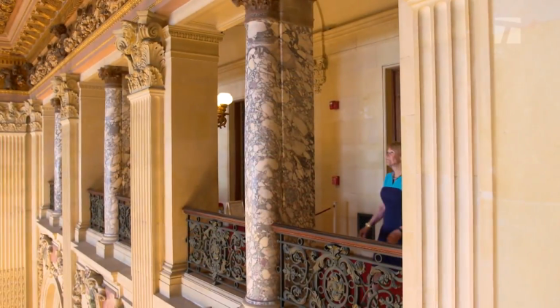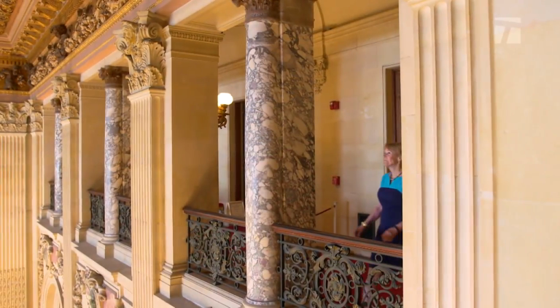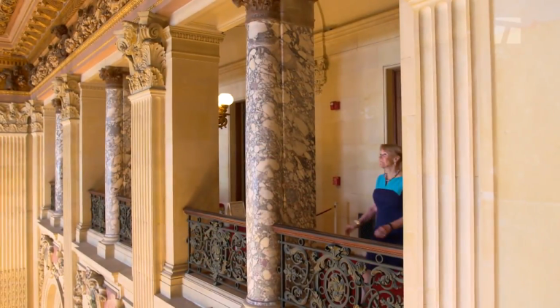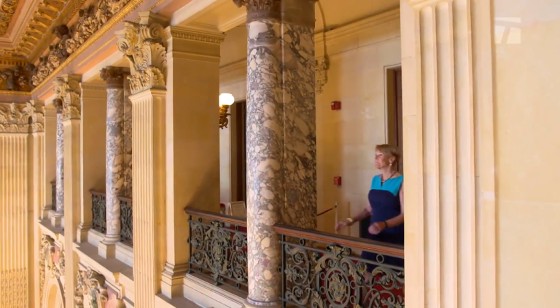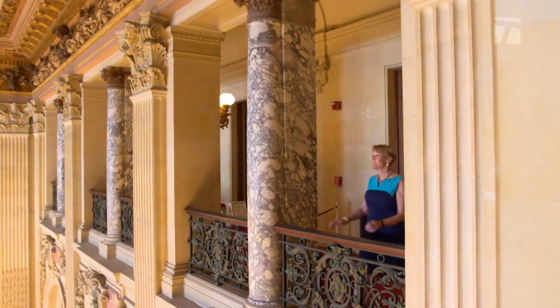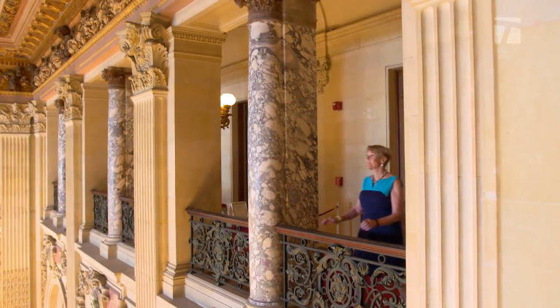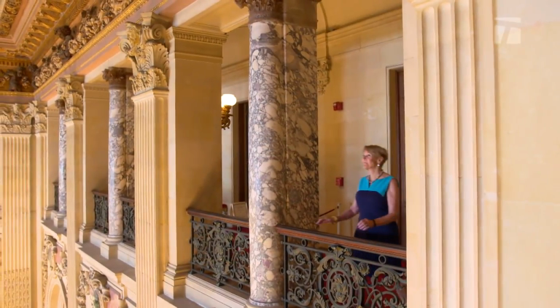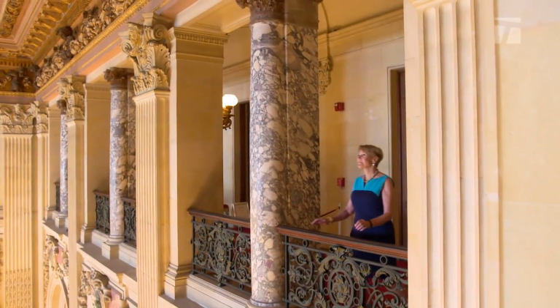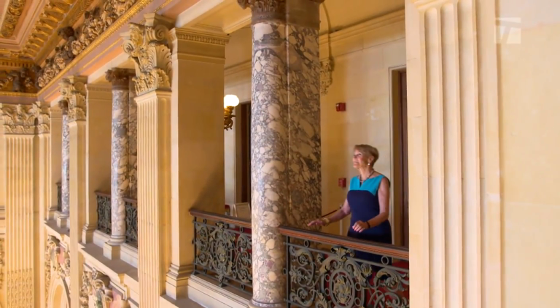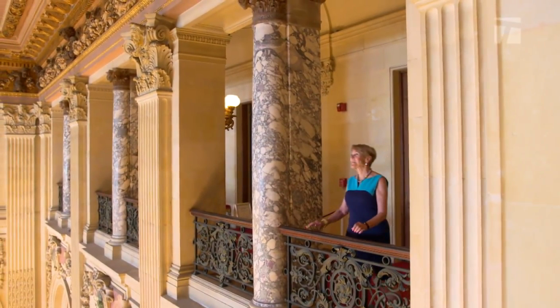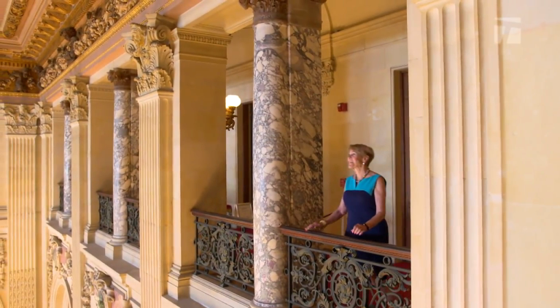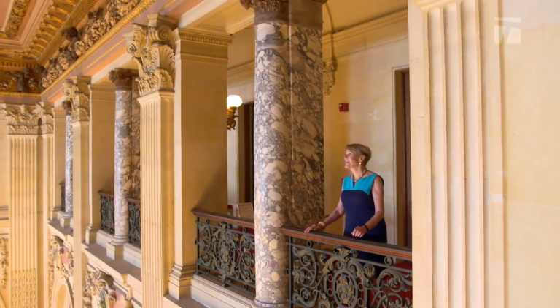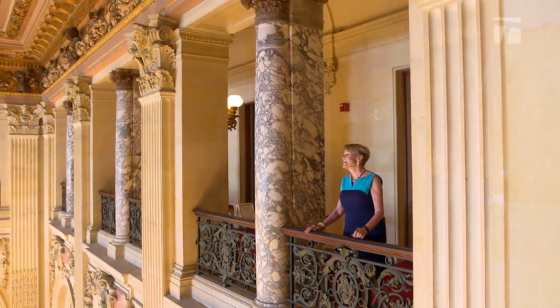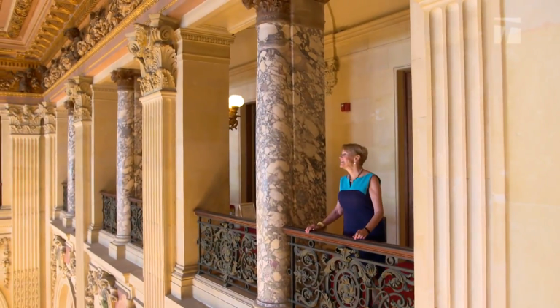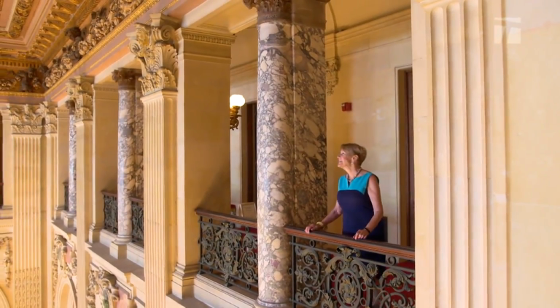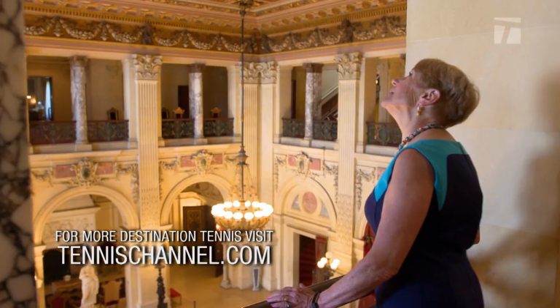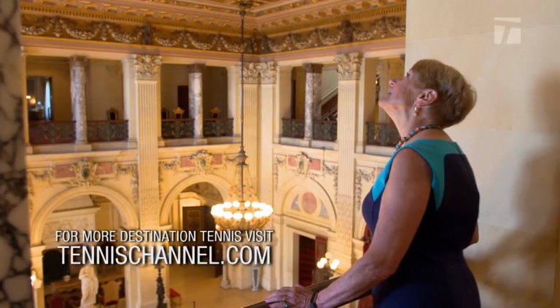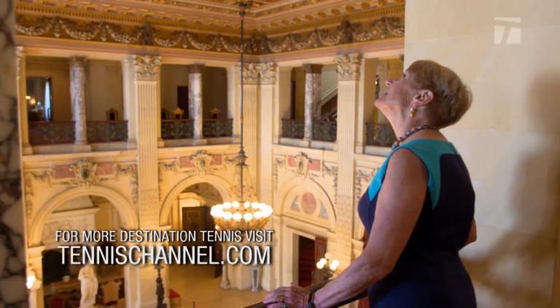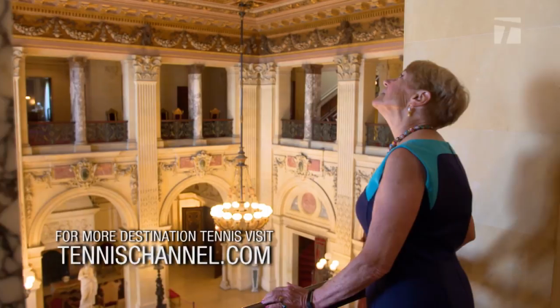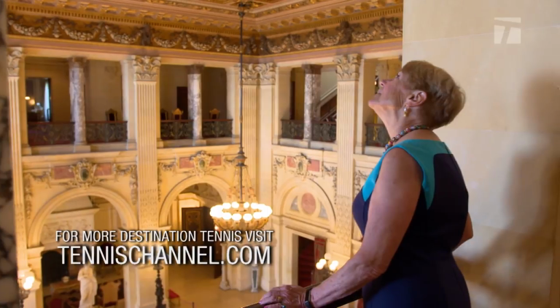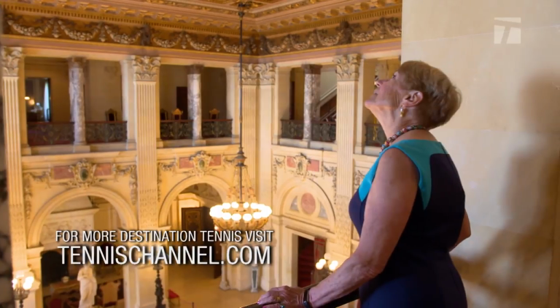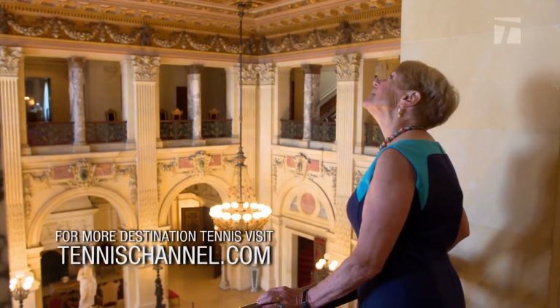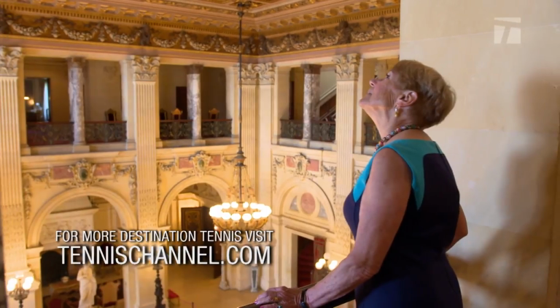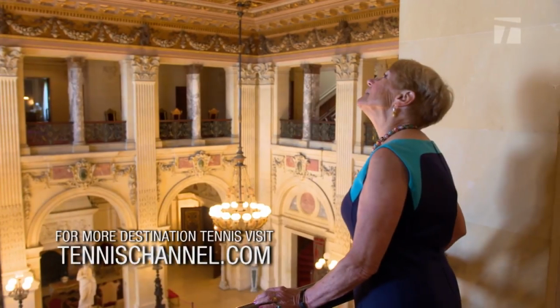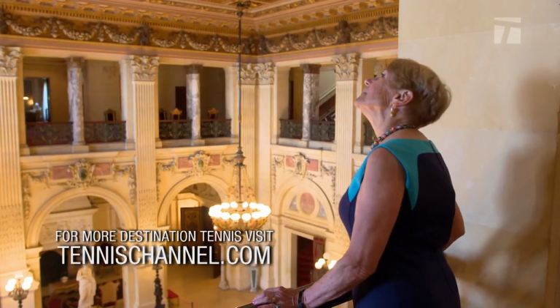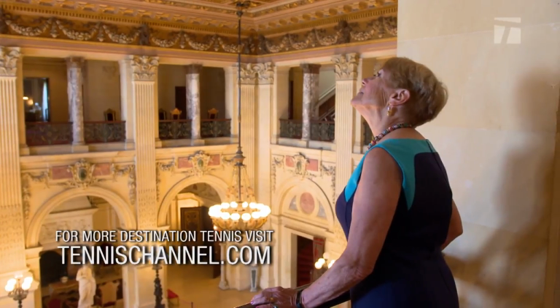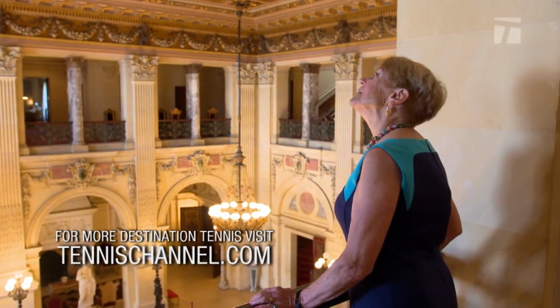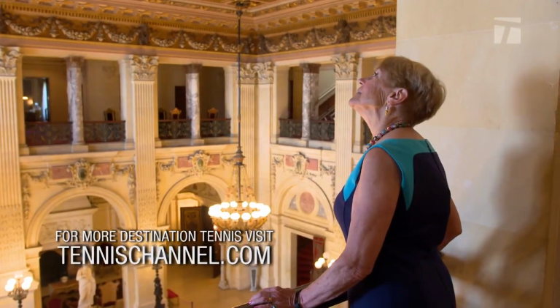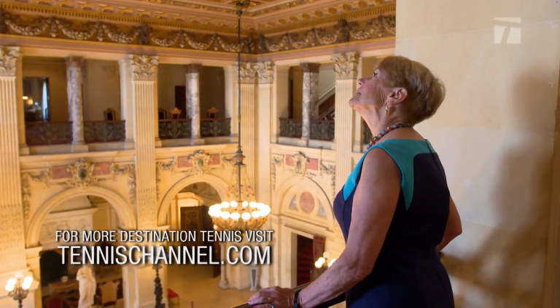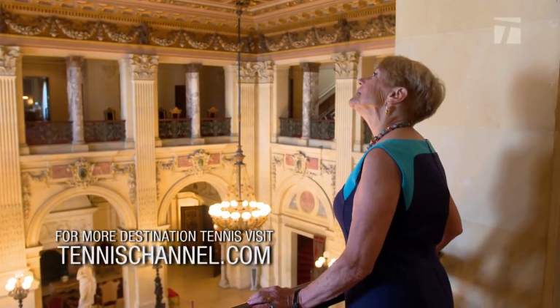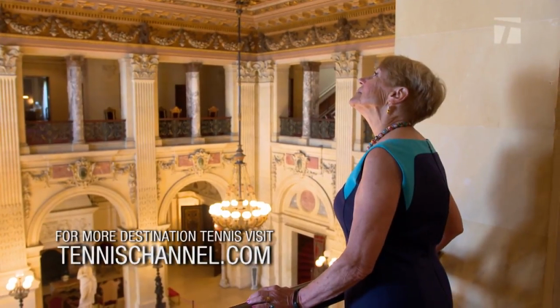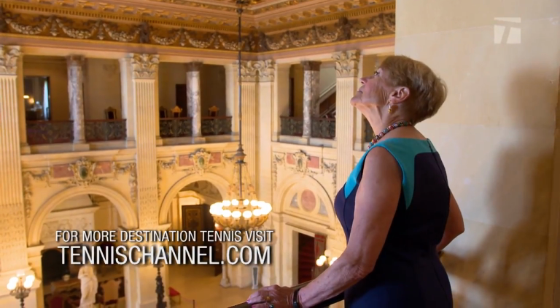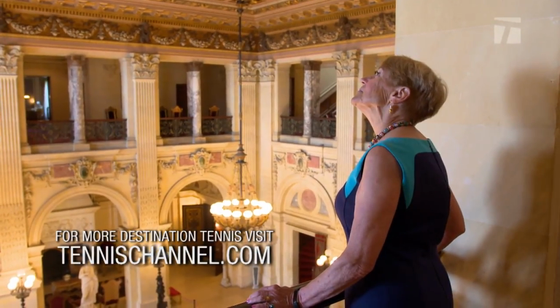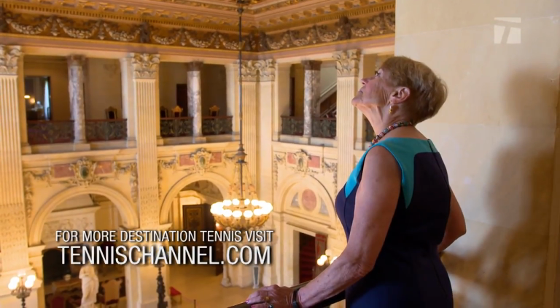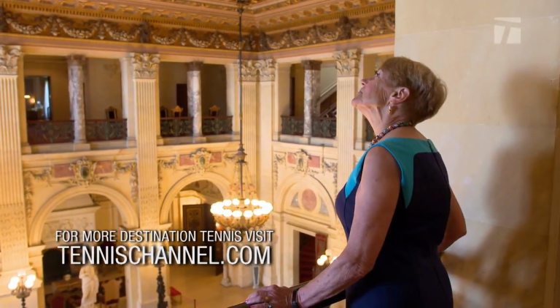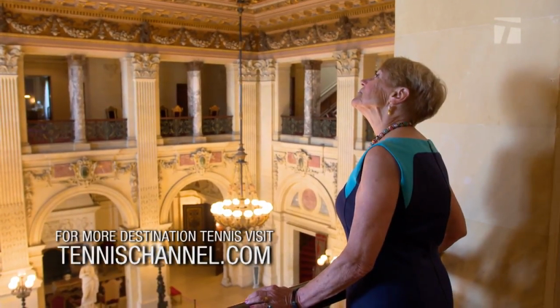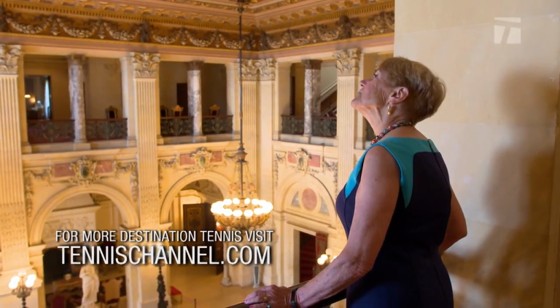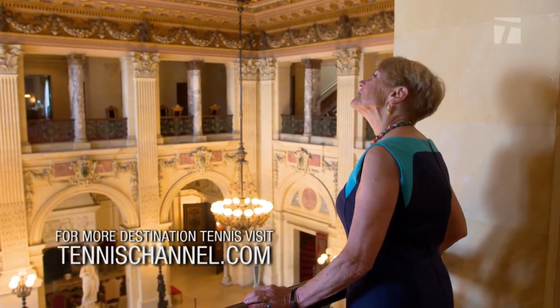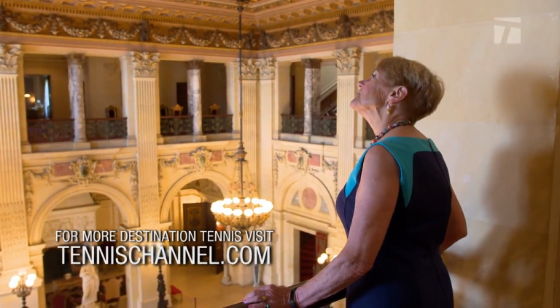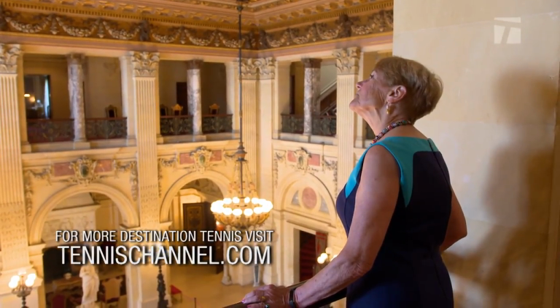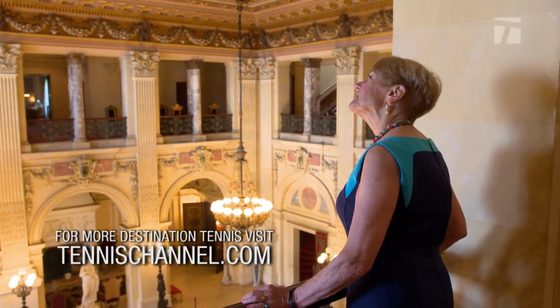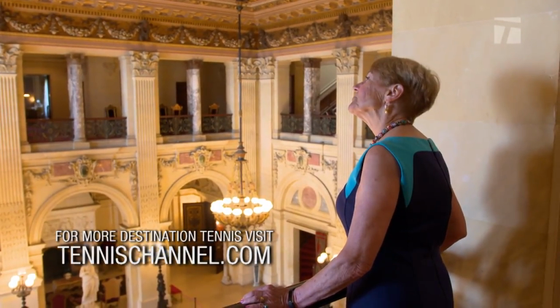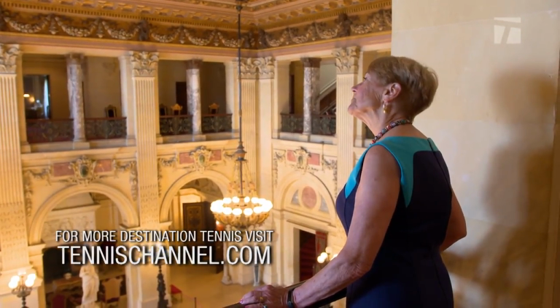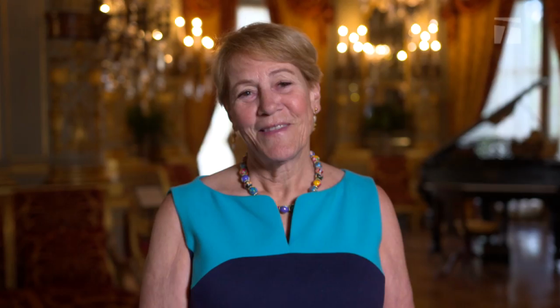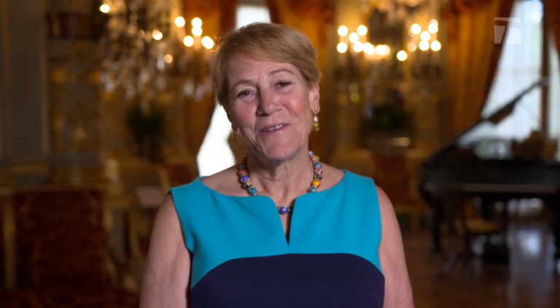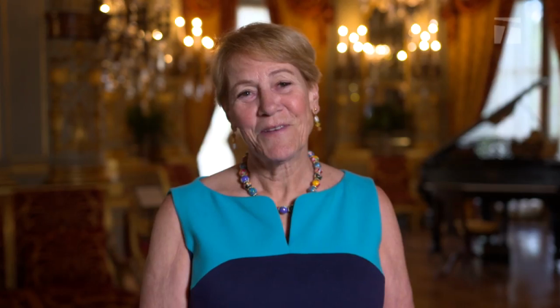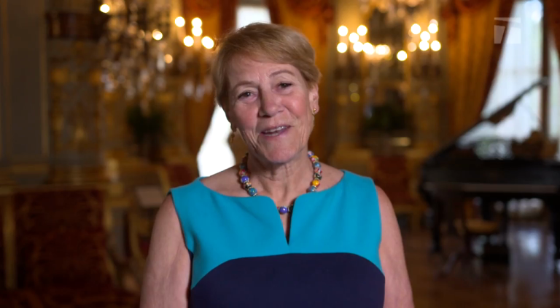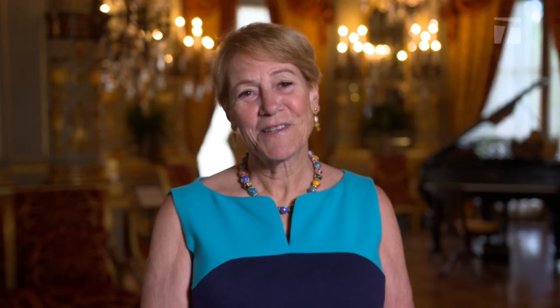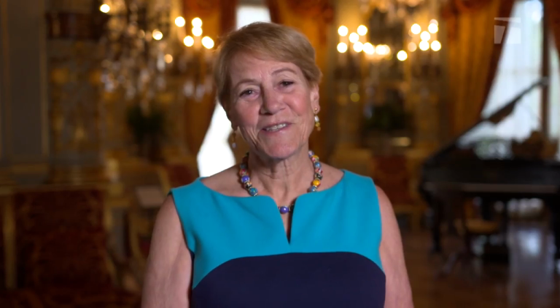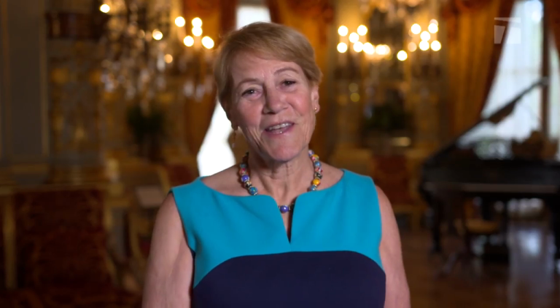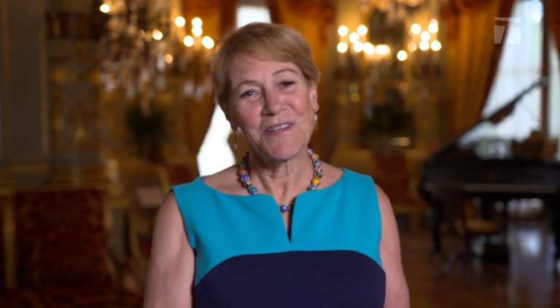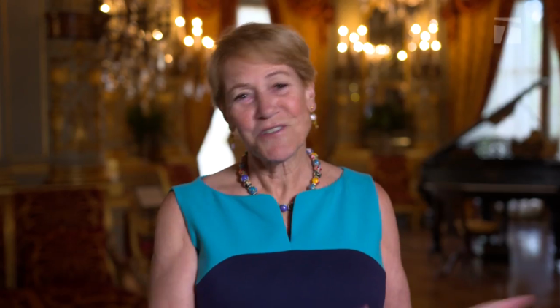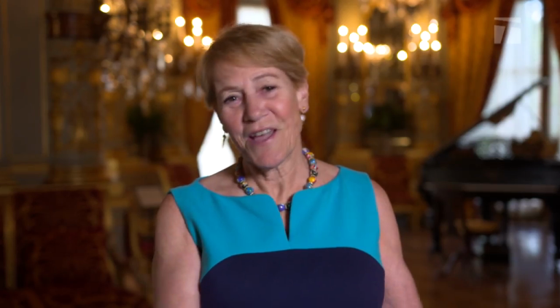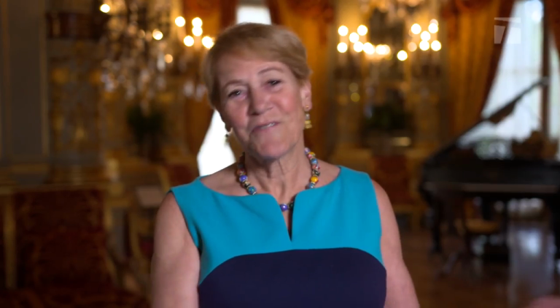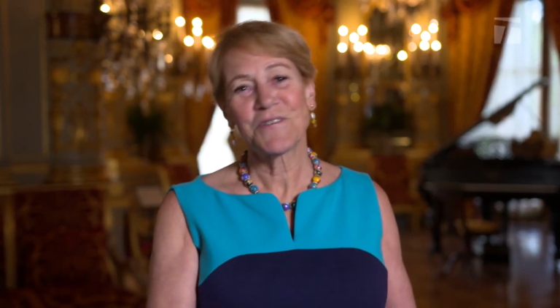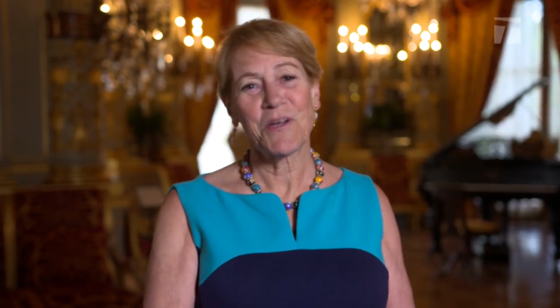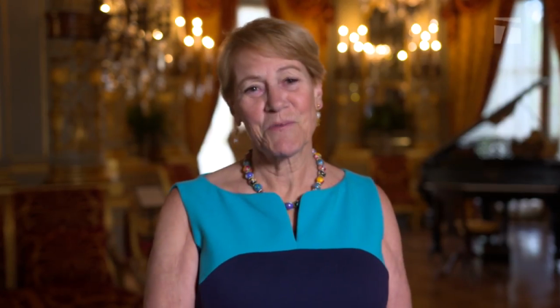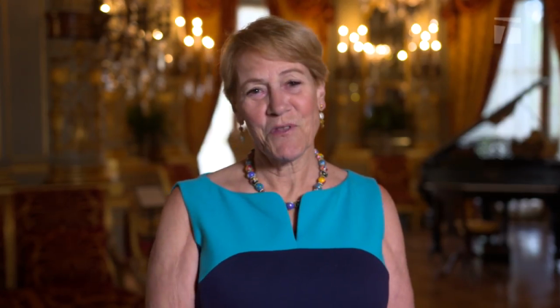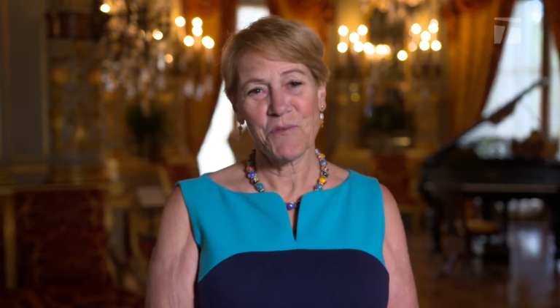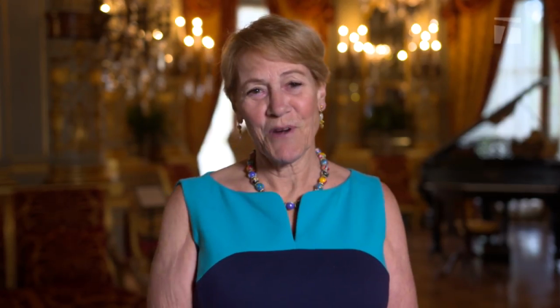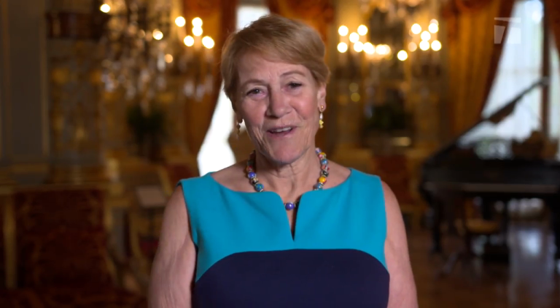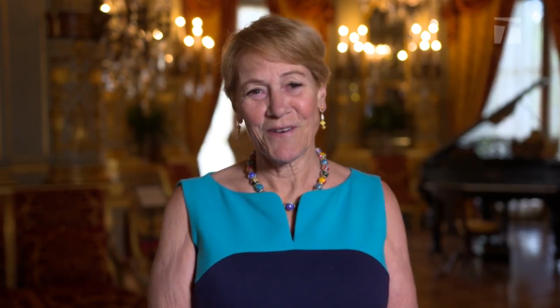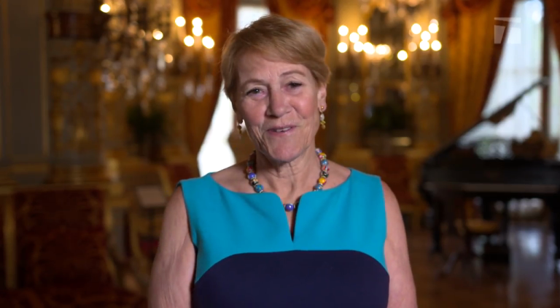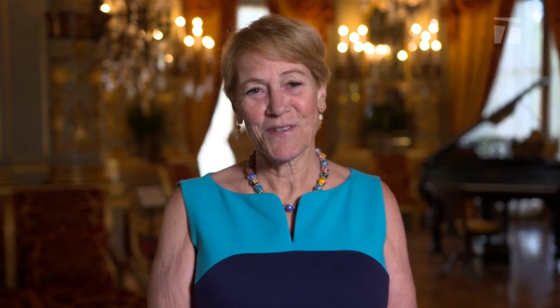If you go to France, you have to go to Versailles, and if you come to the East Coast of the United States, you have to come to the Breakers.